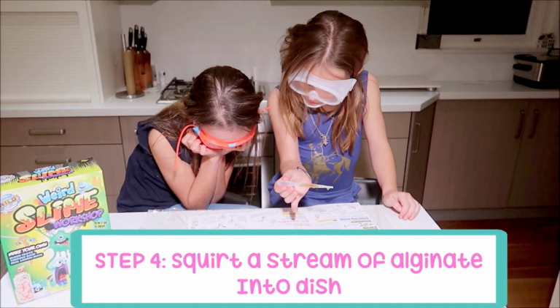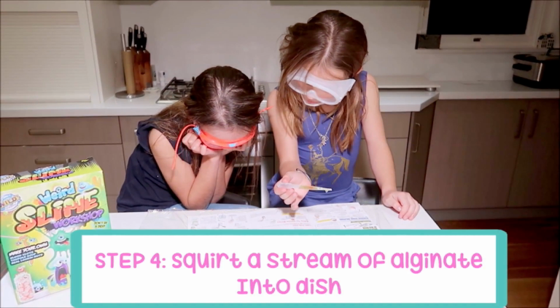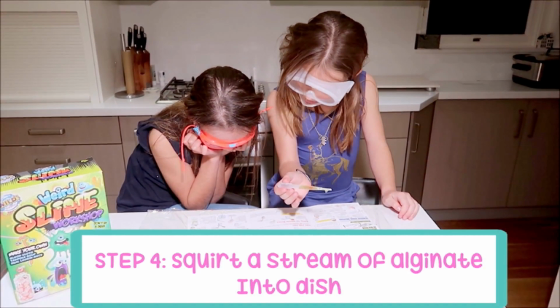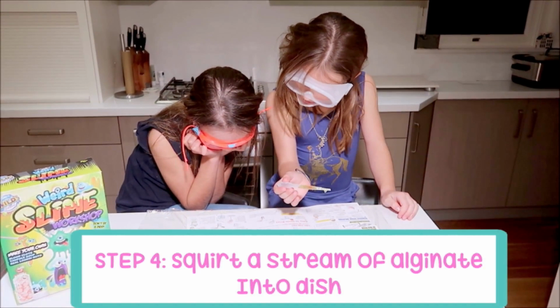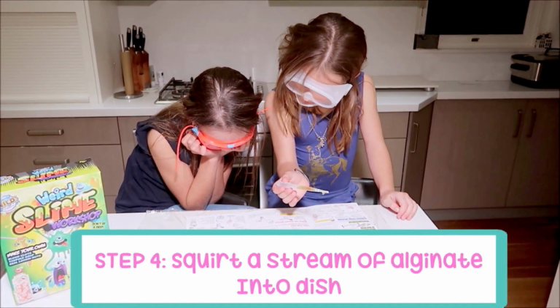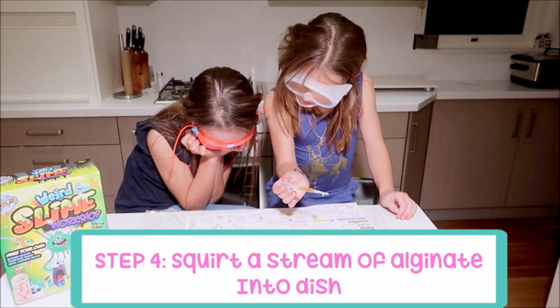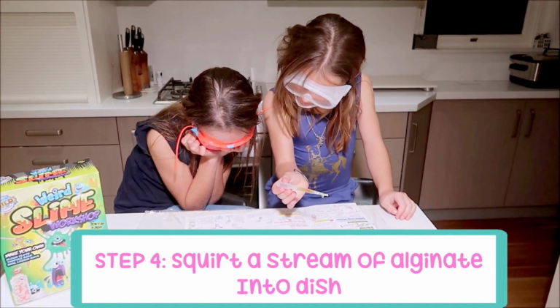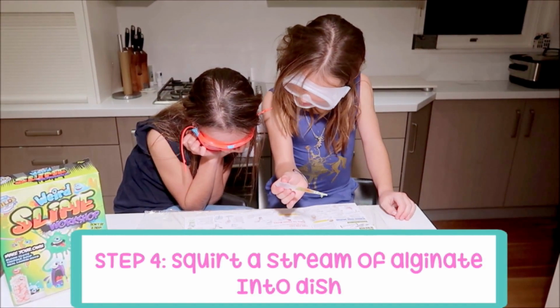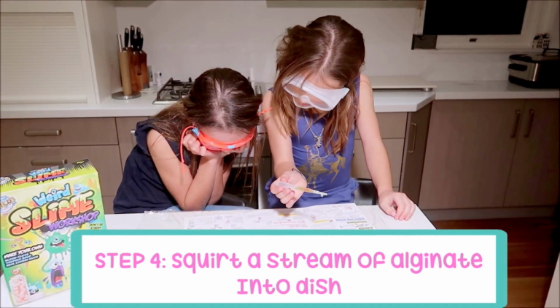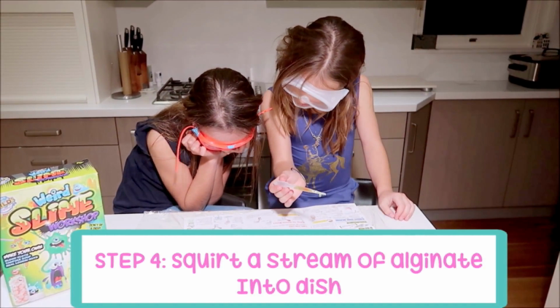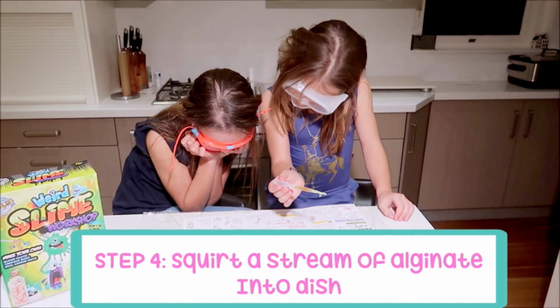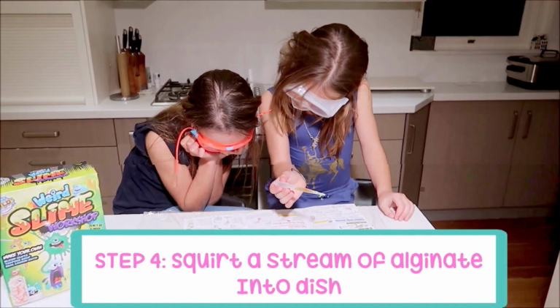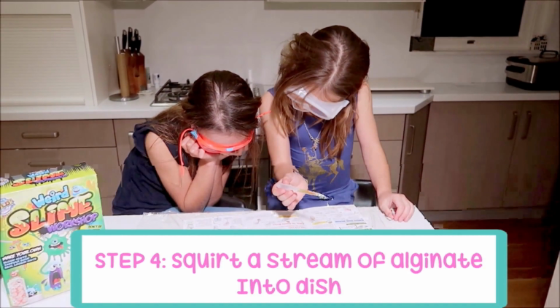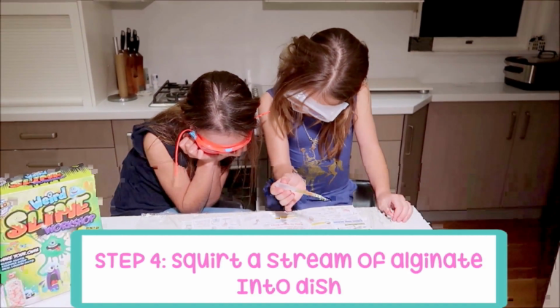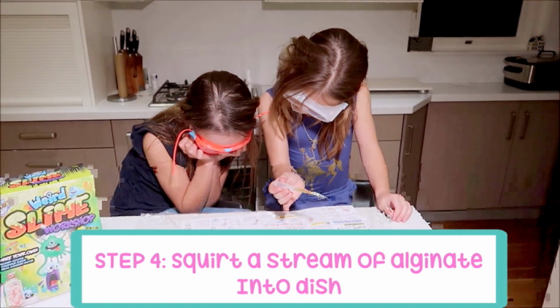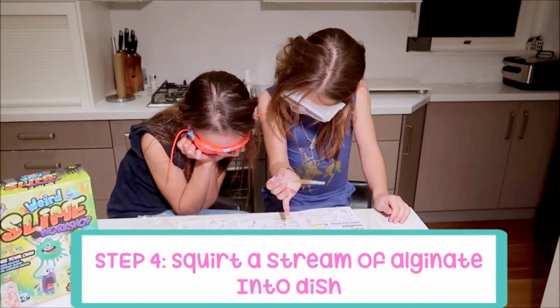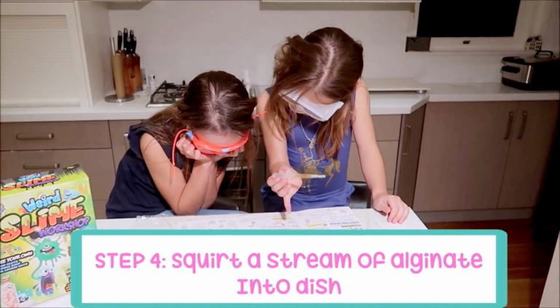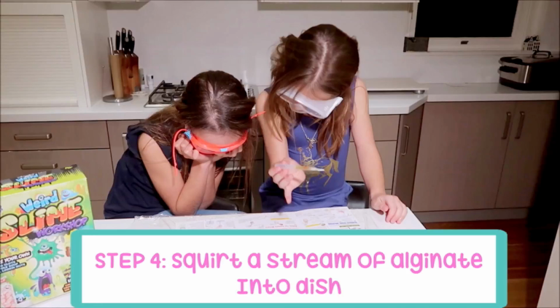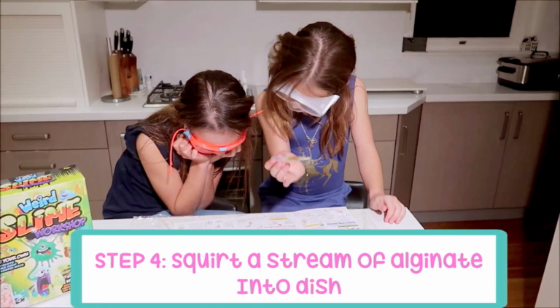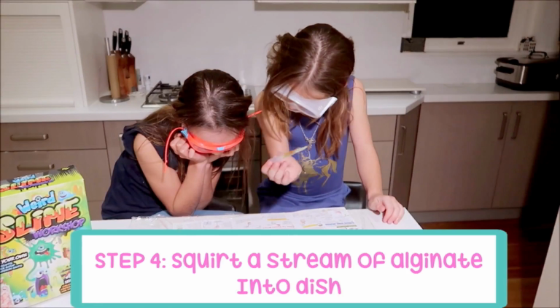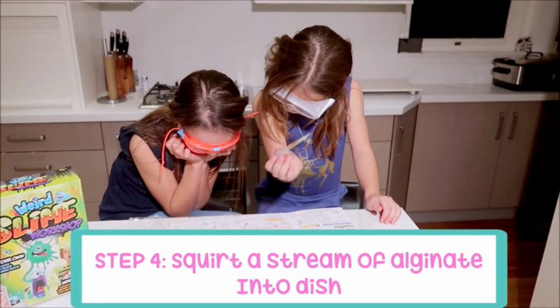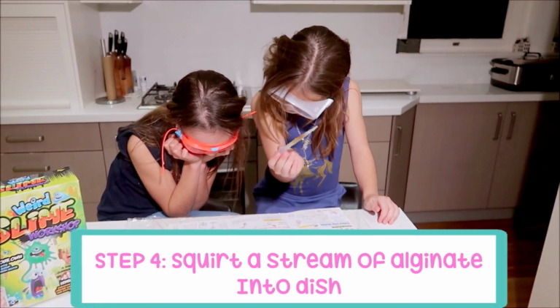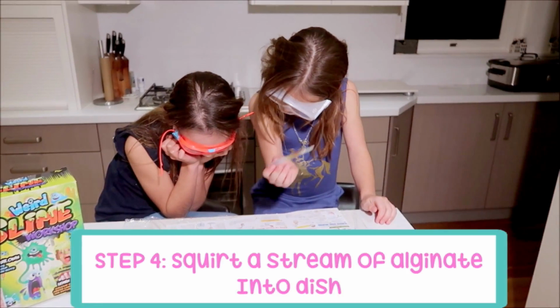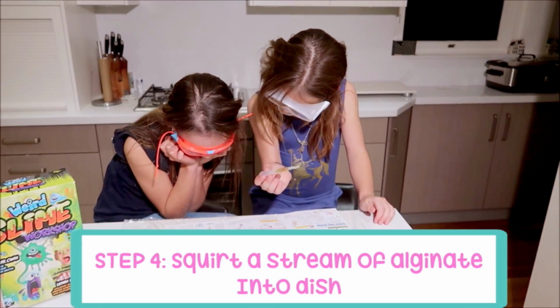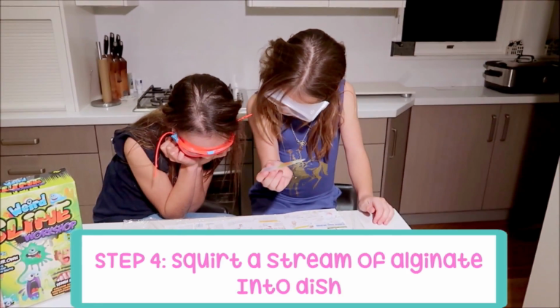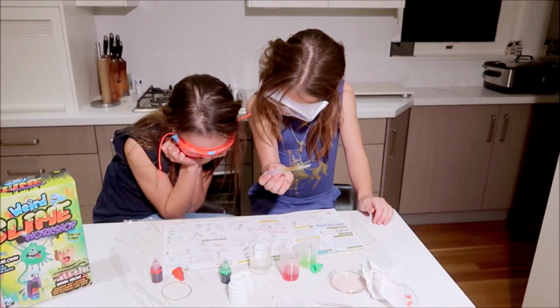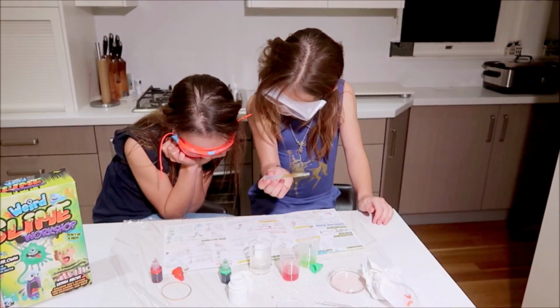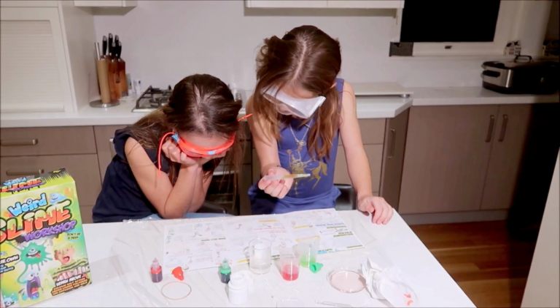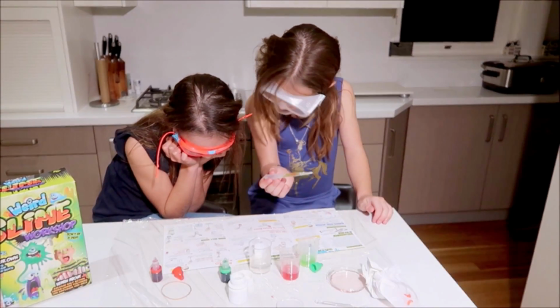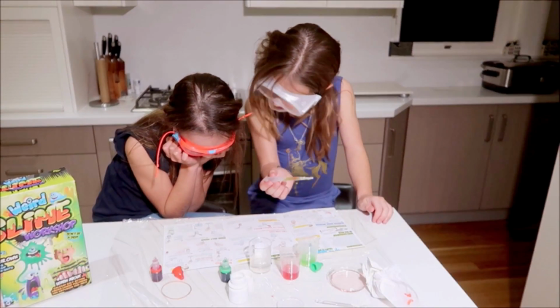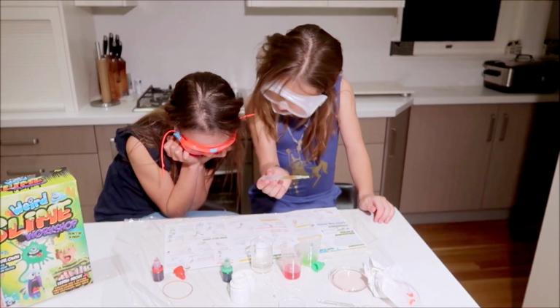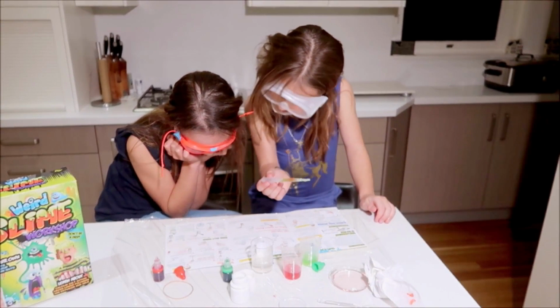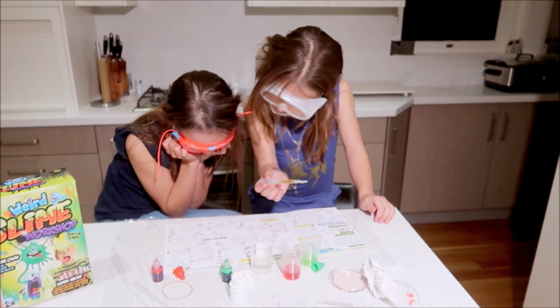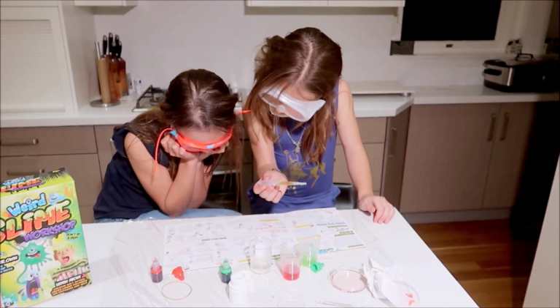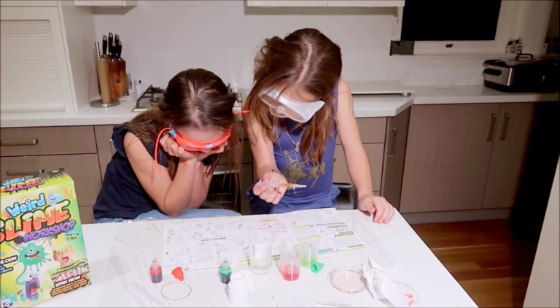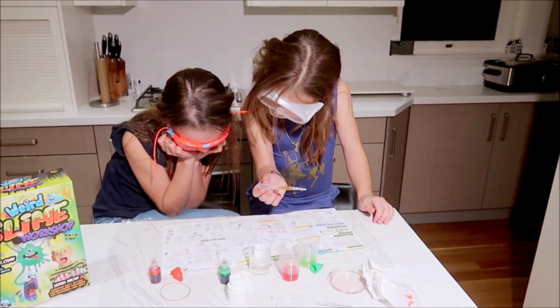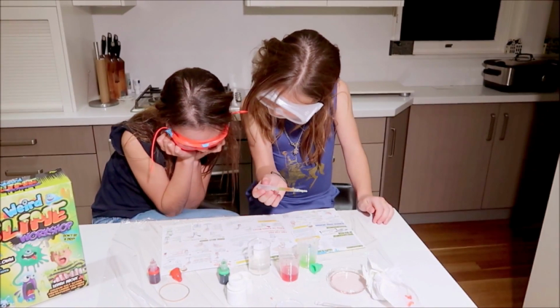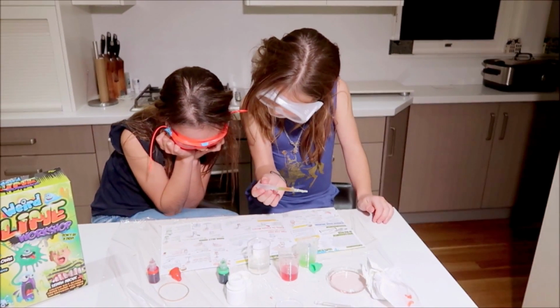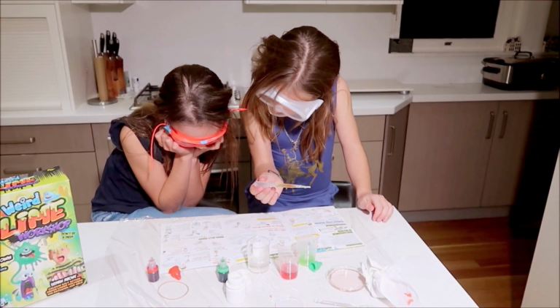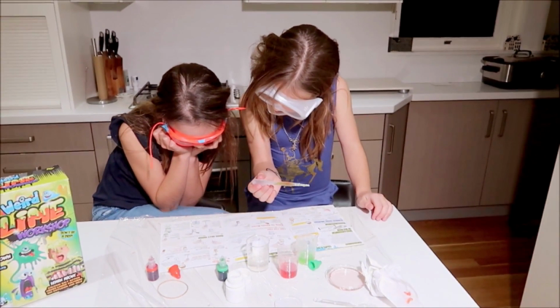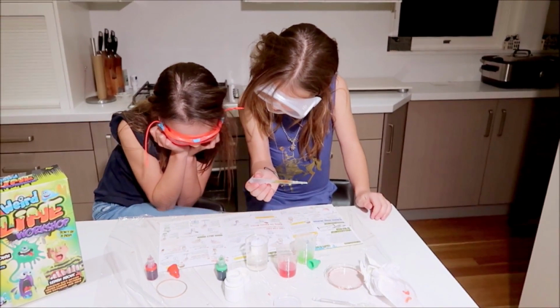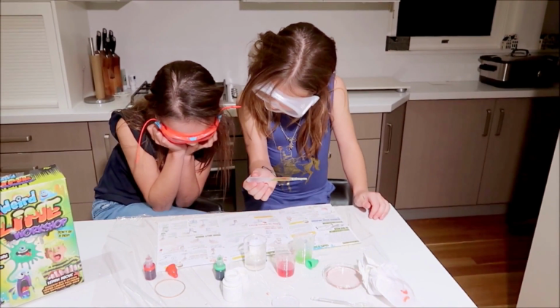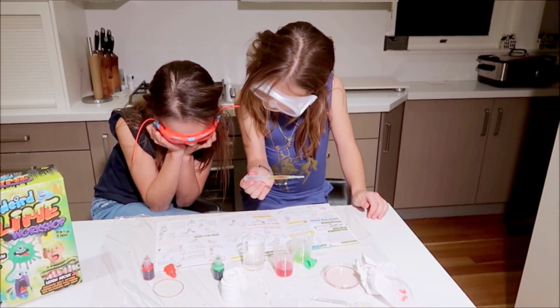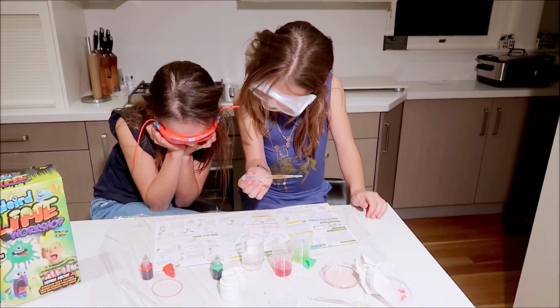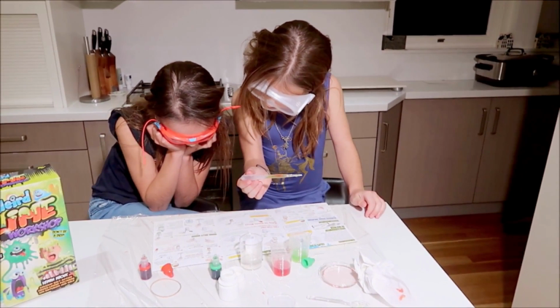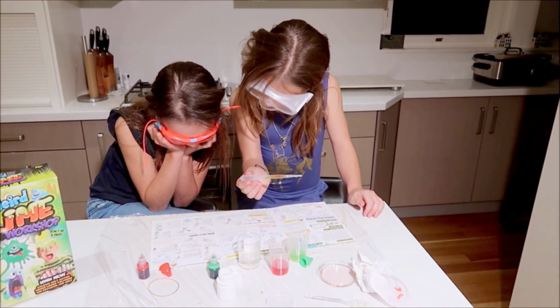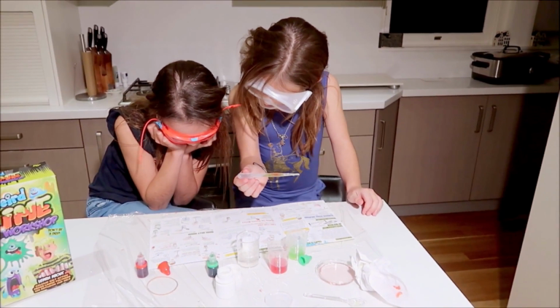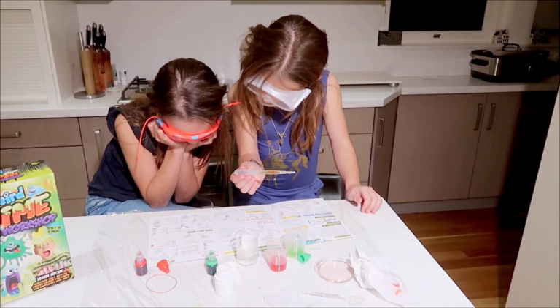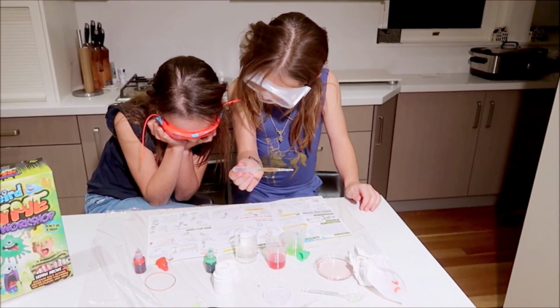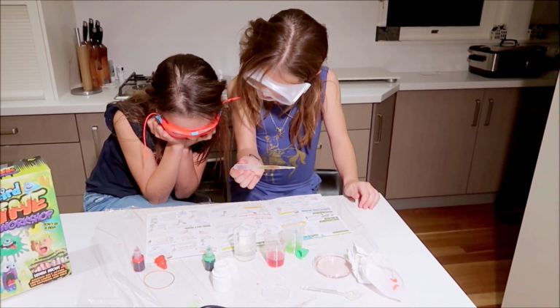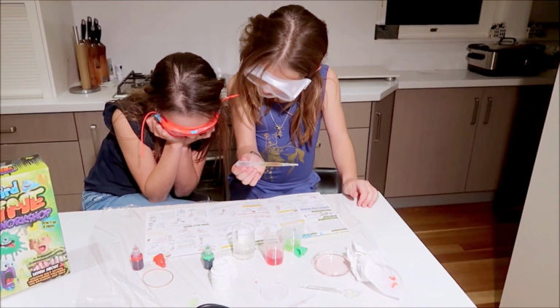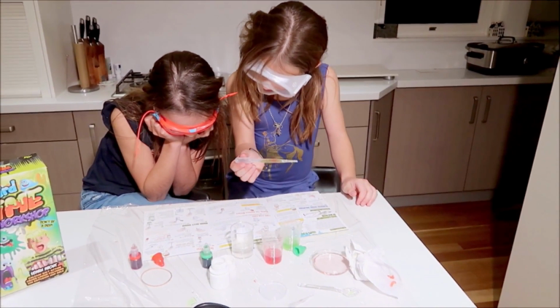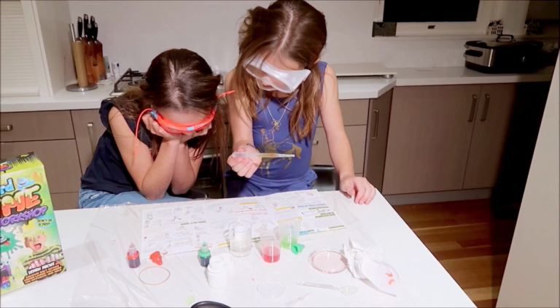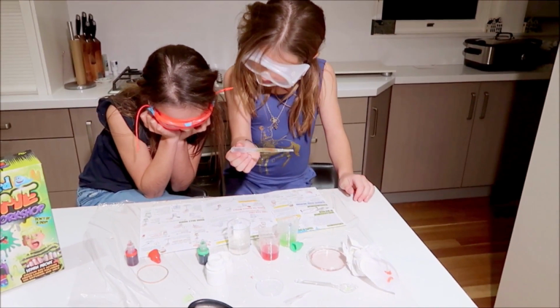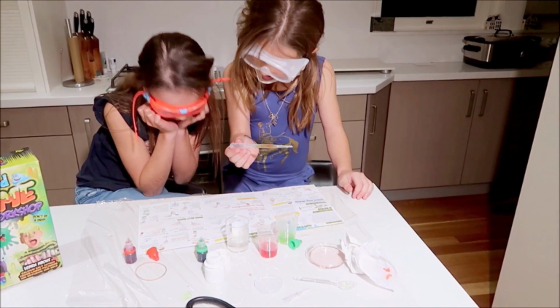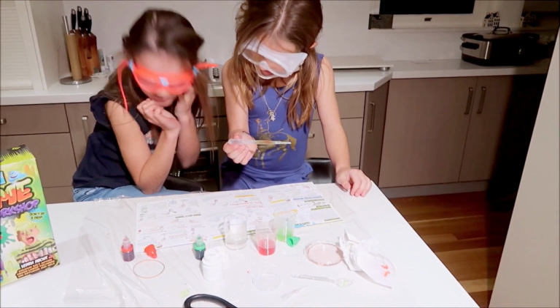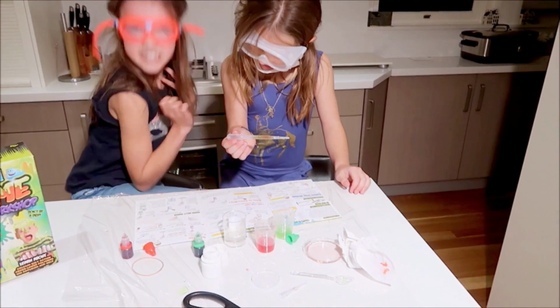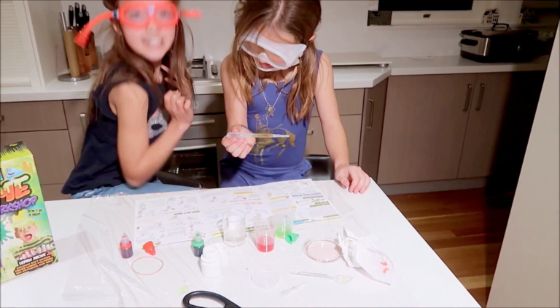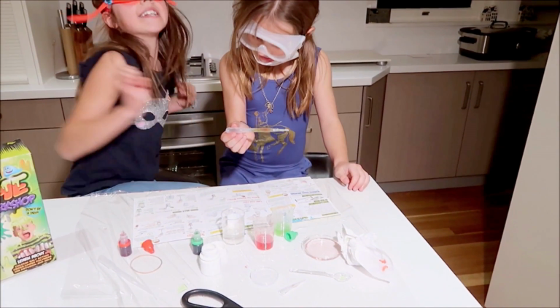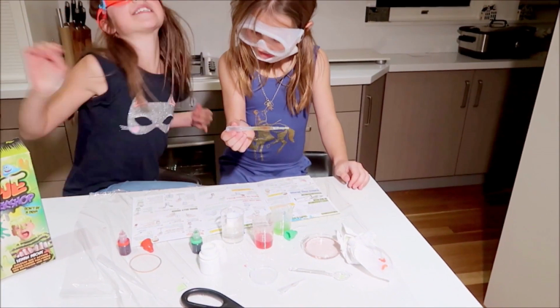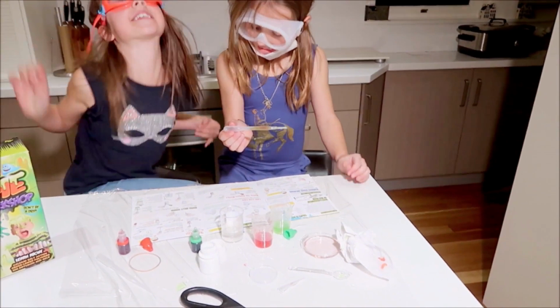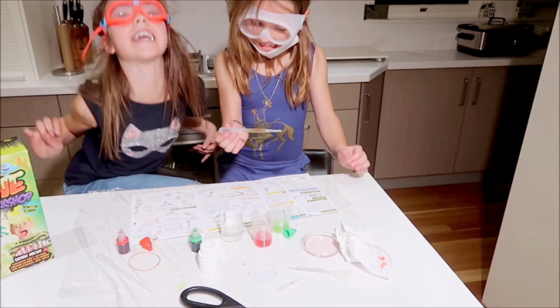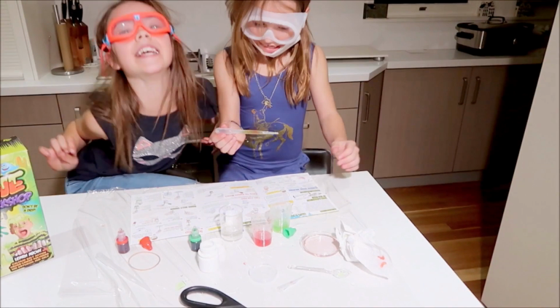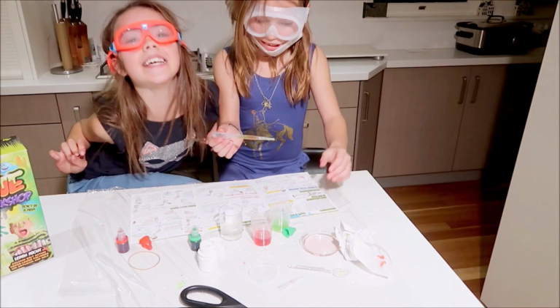Wave the pipette in circles to make instant slime worms. It takes skills! You go first, then I'll go.